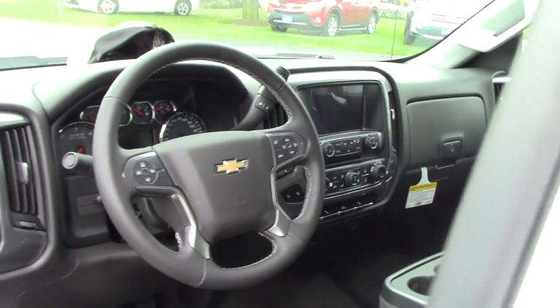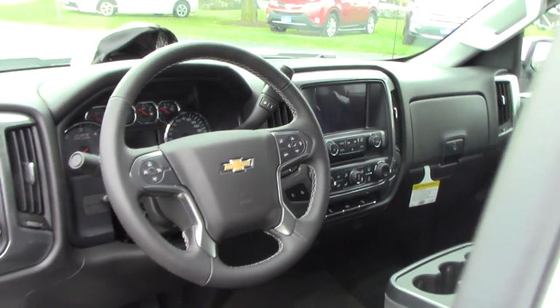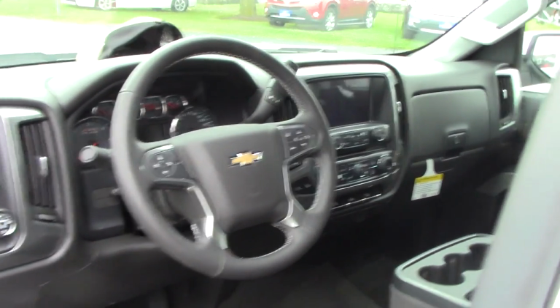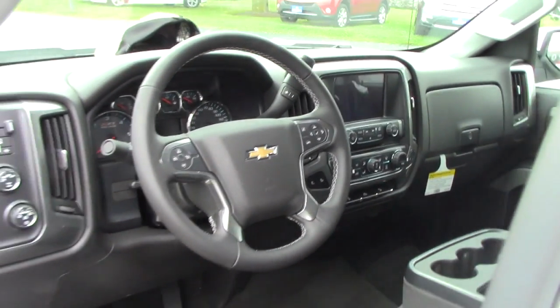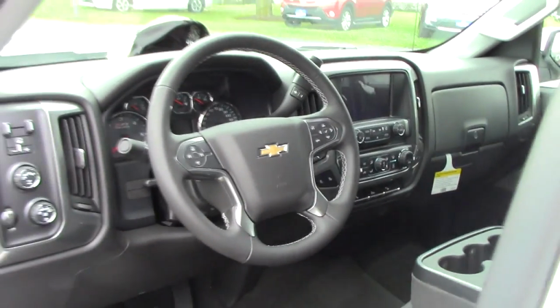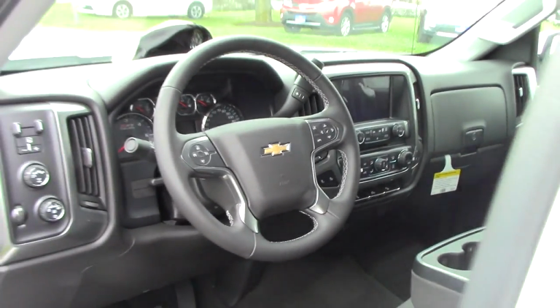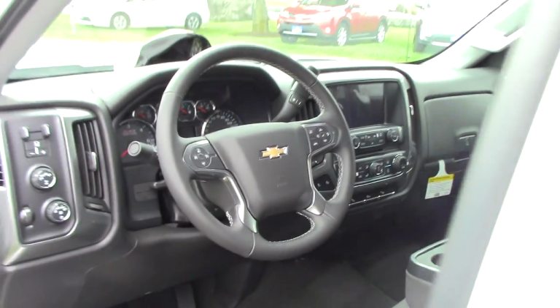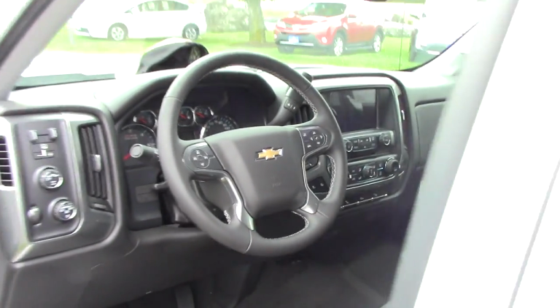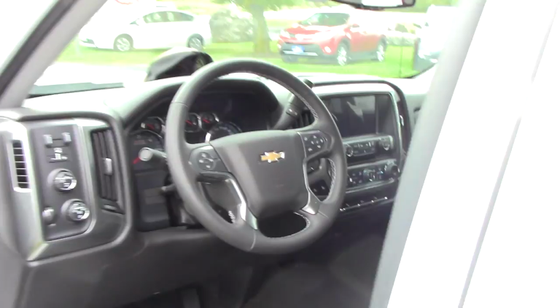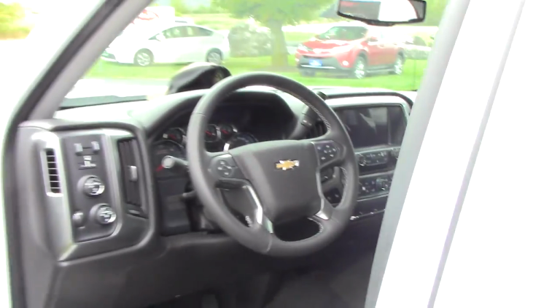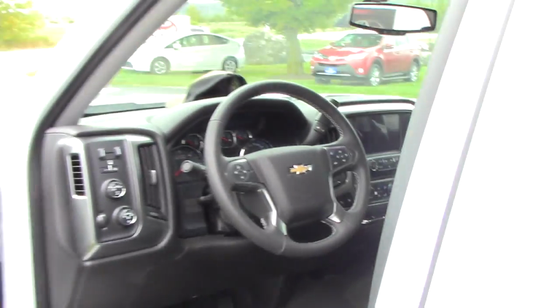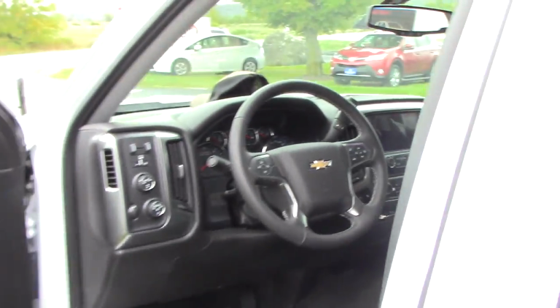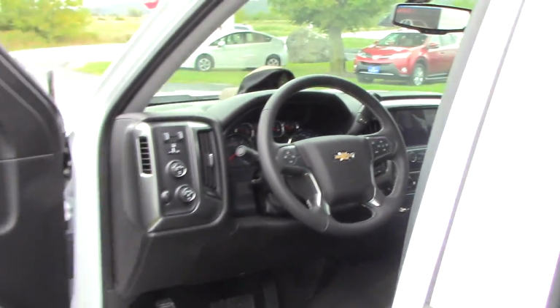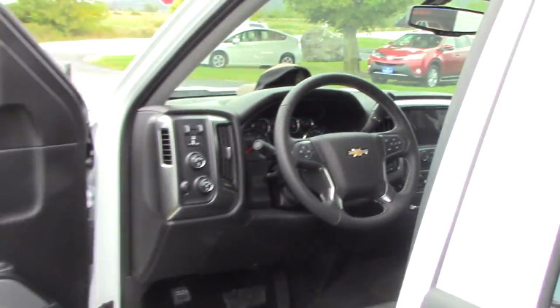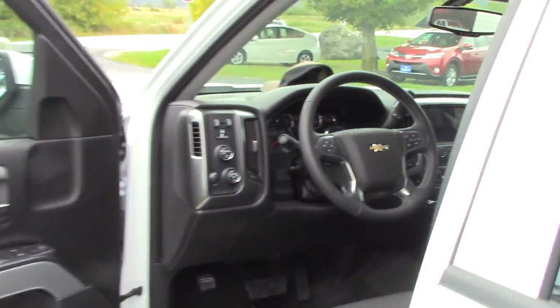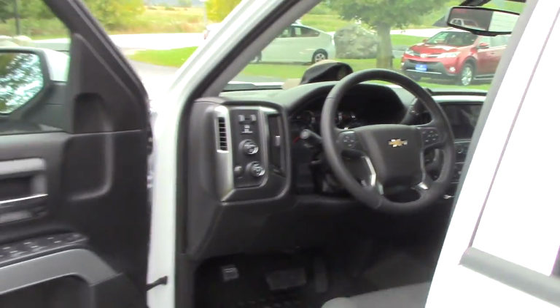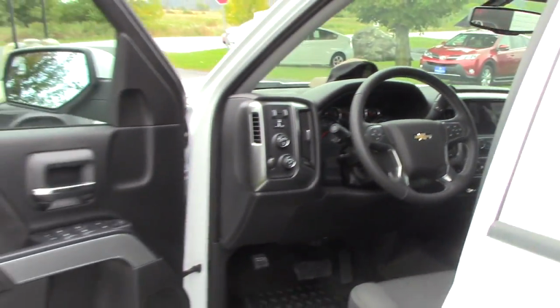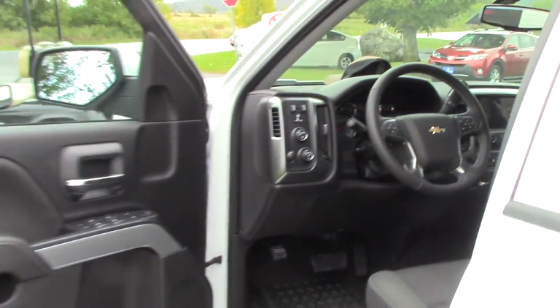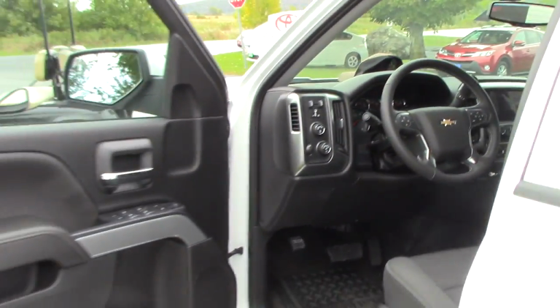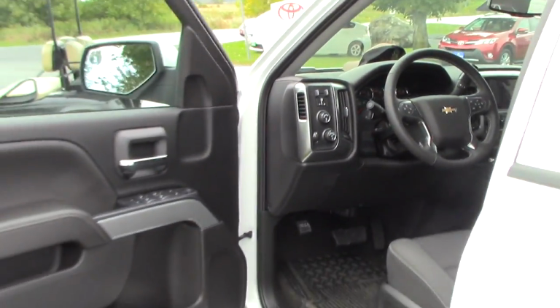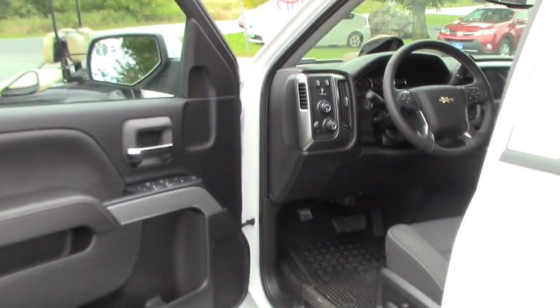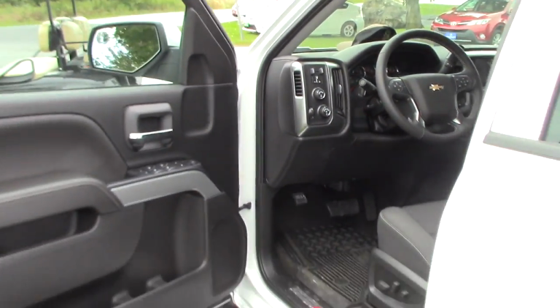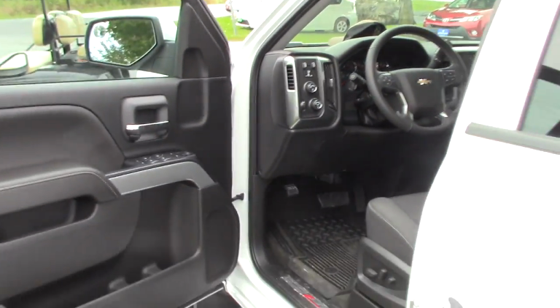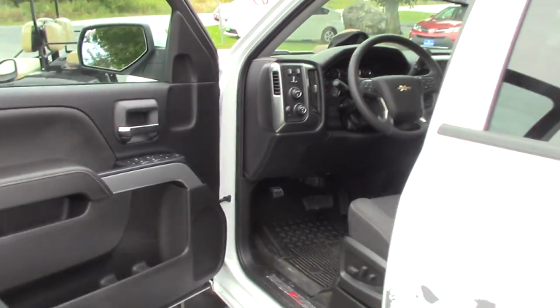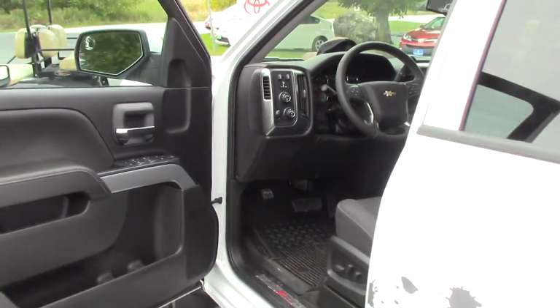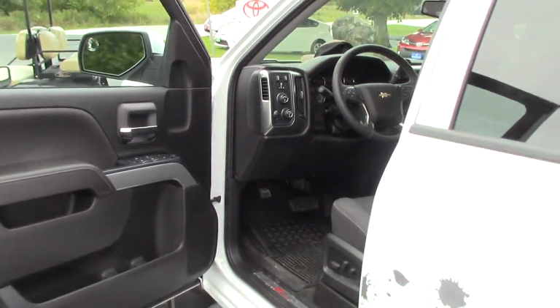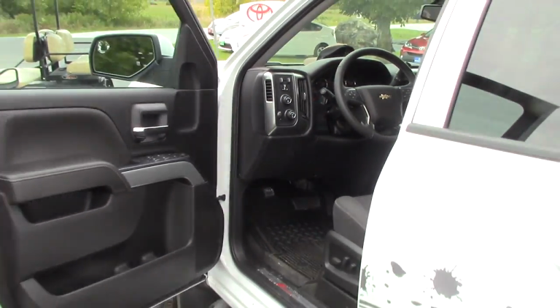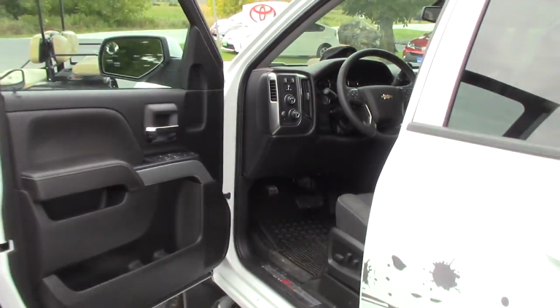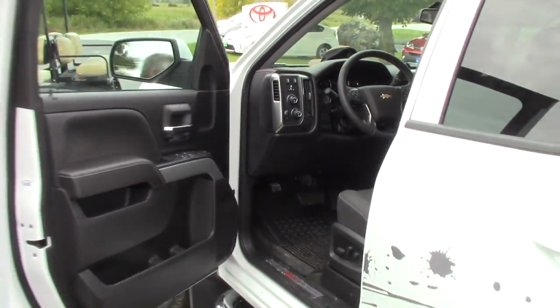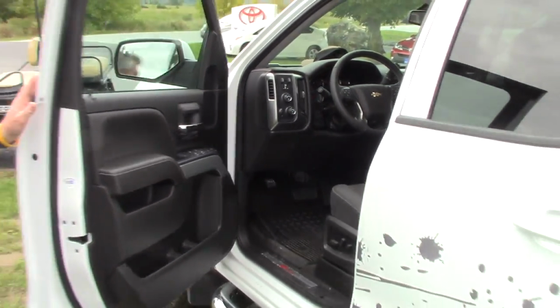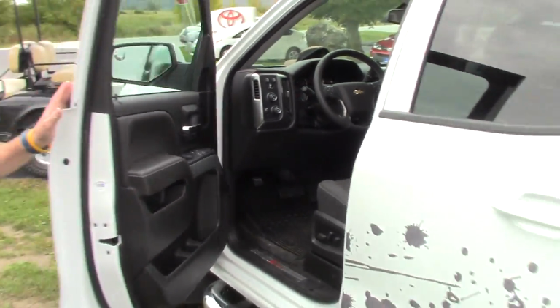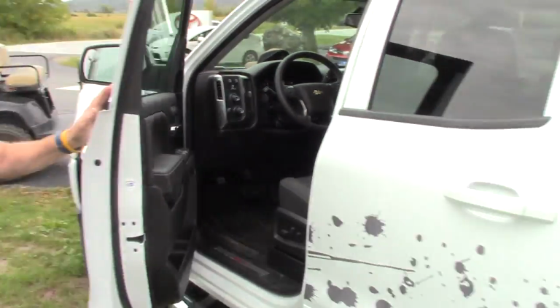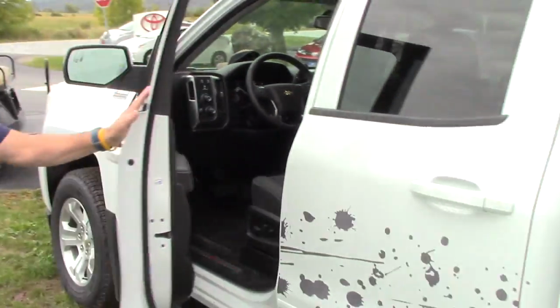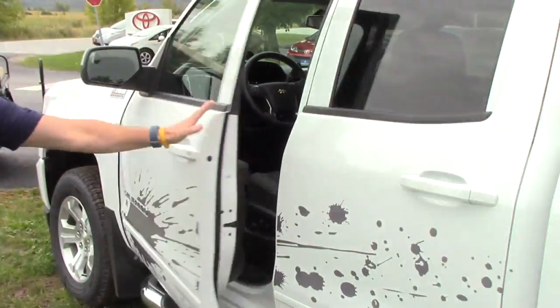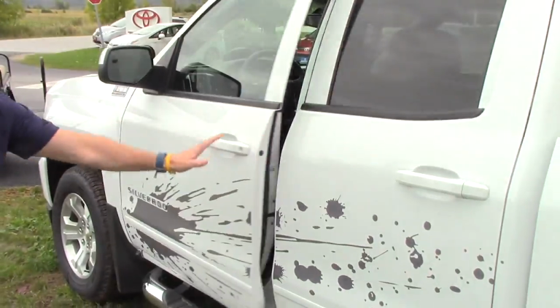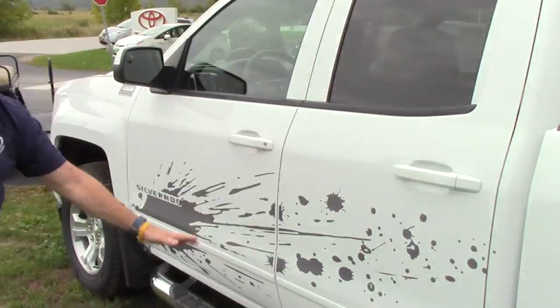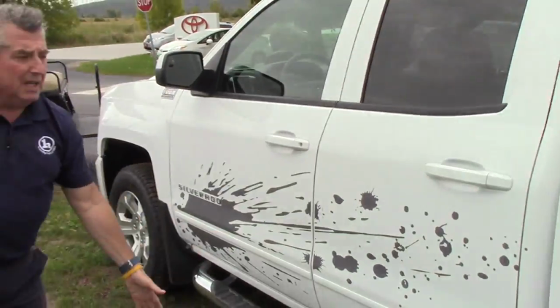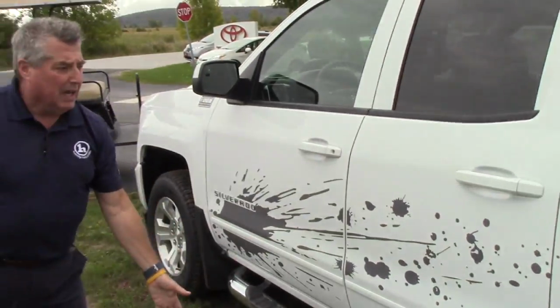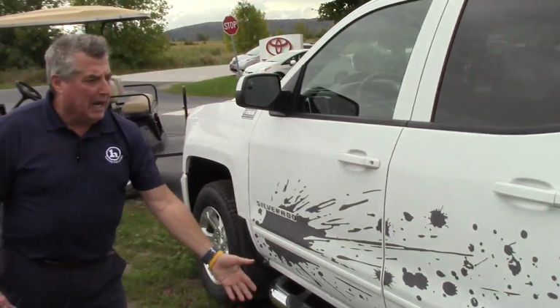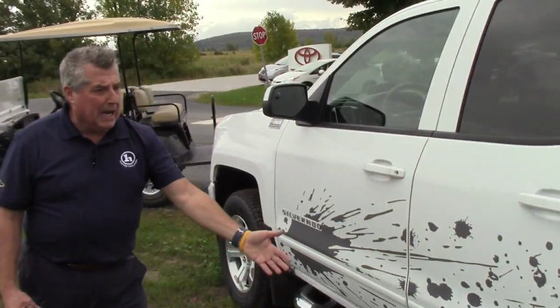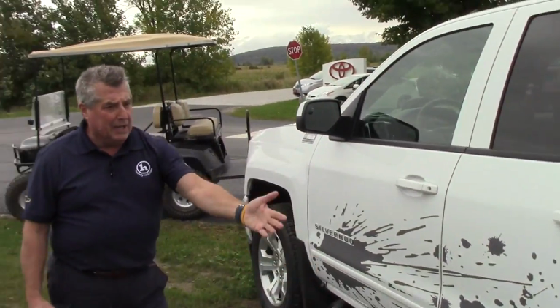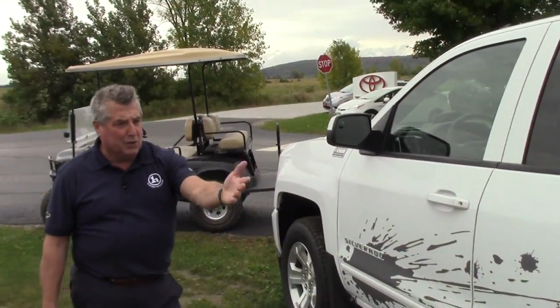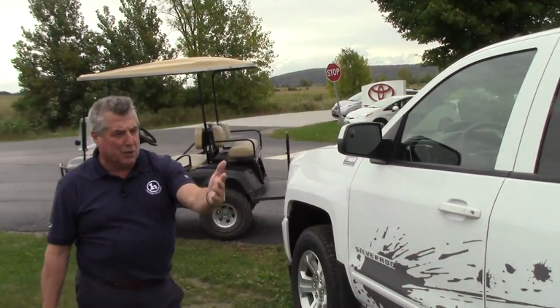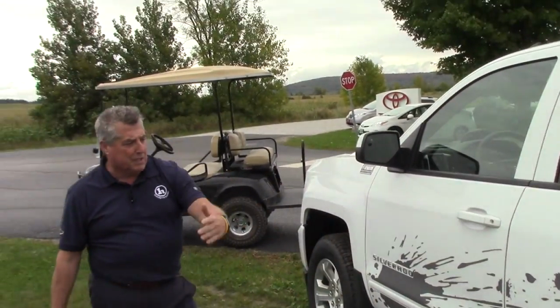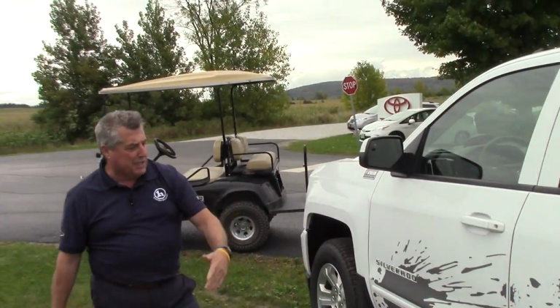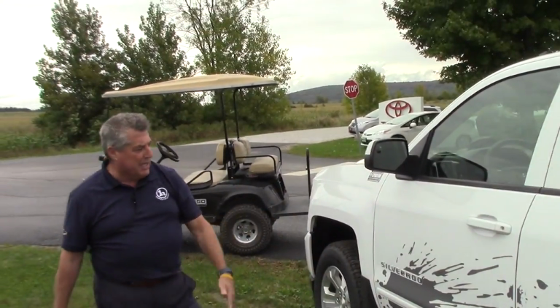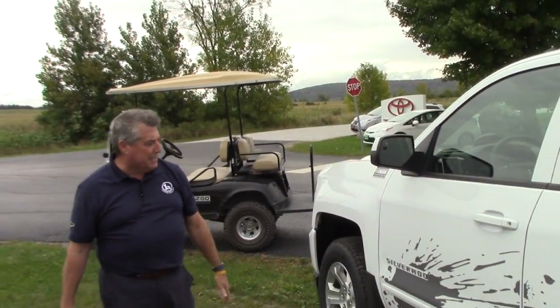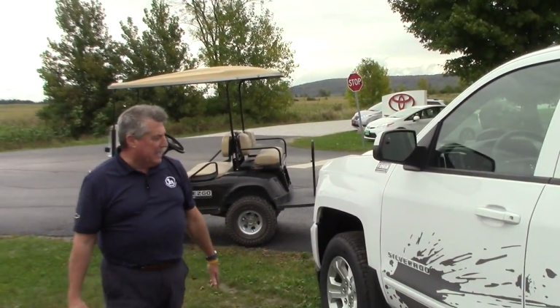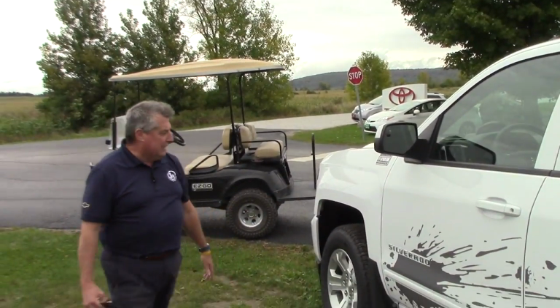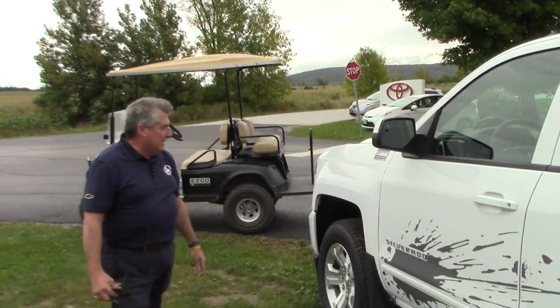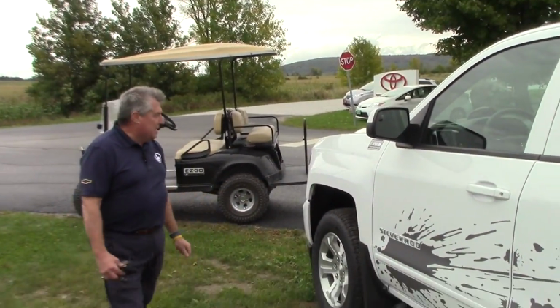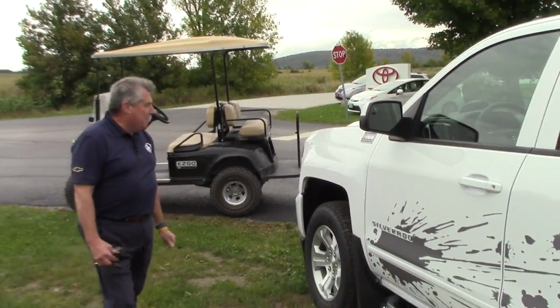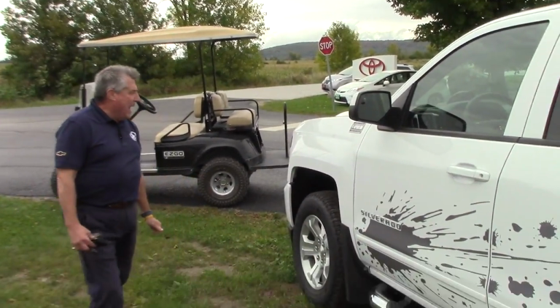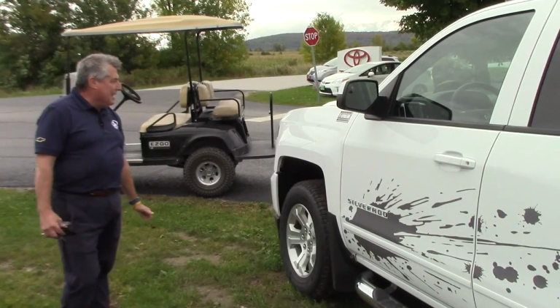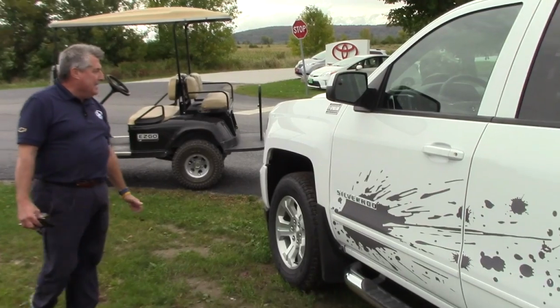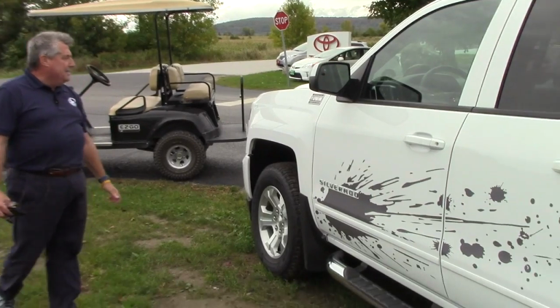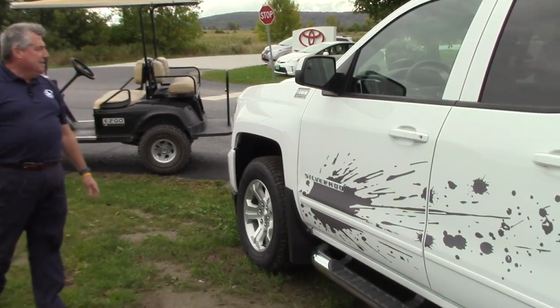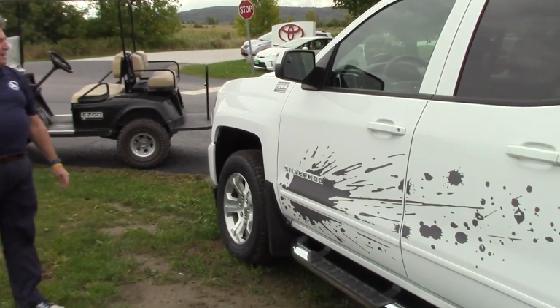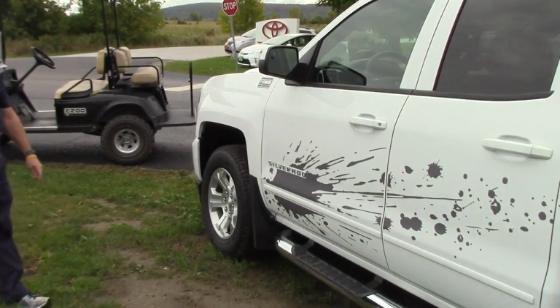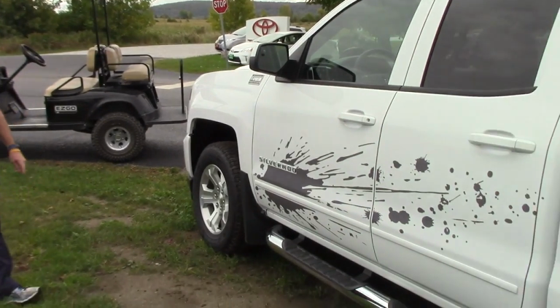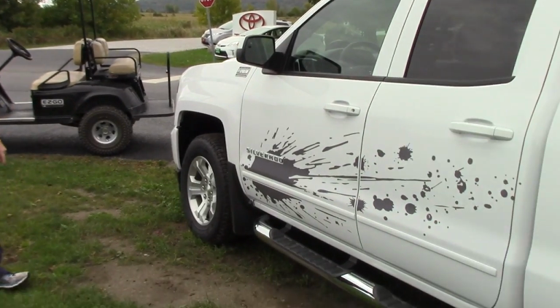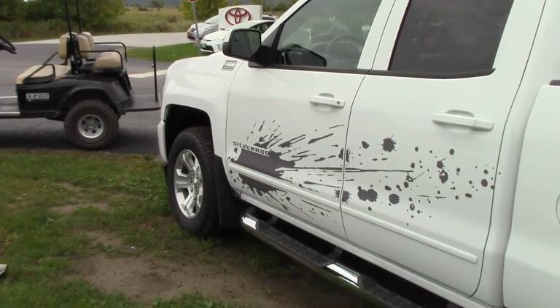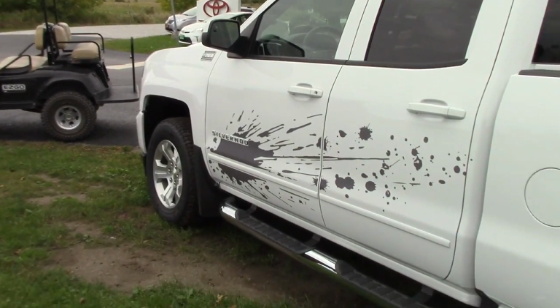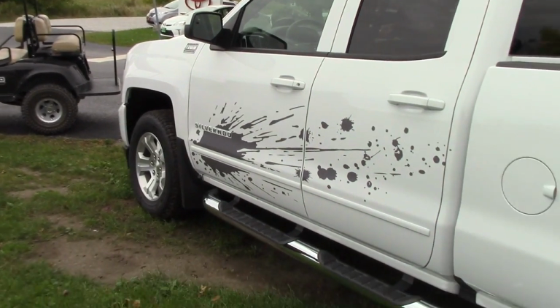It's a 5.3 liter V8 — nicely equipped truck, Lucas. As you can see, it's got the Spartan graphics.